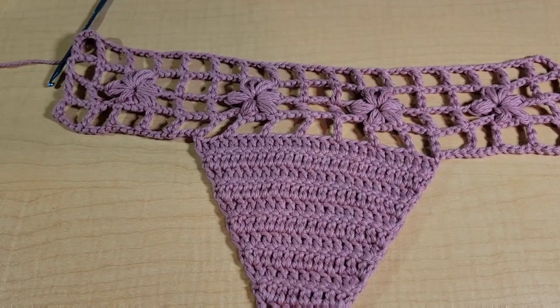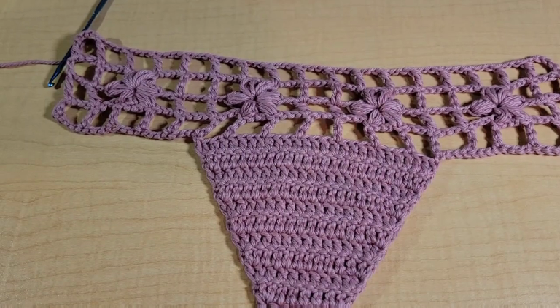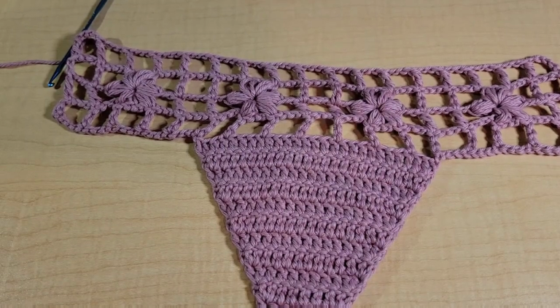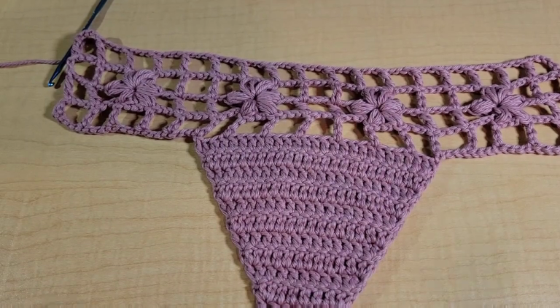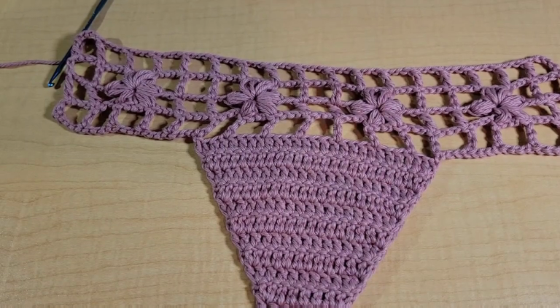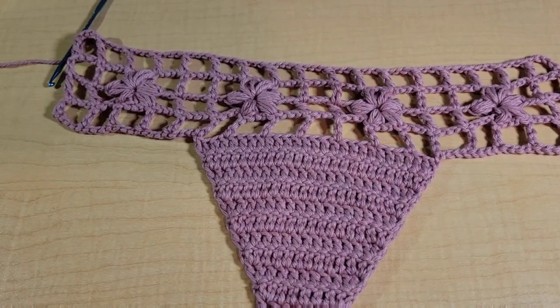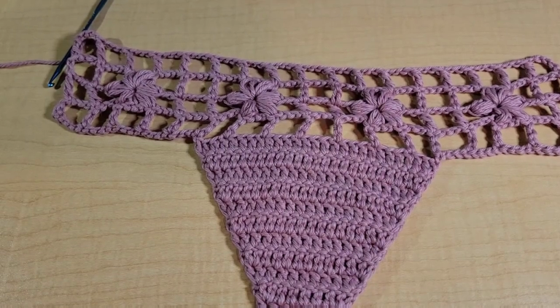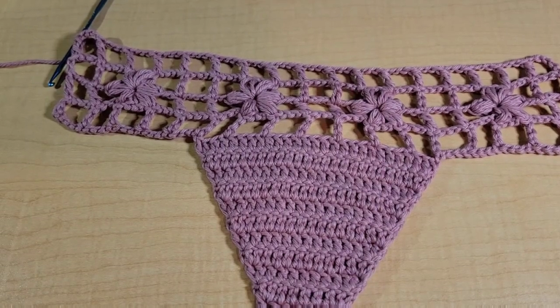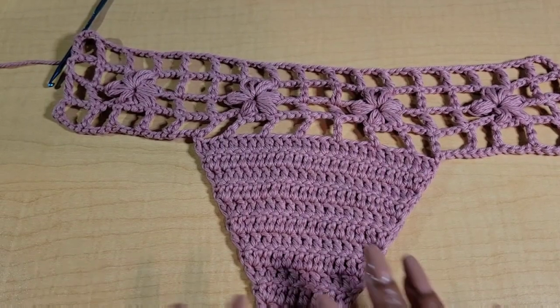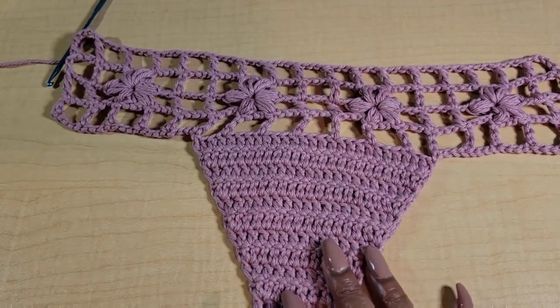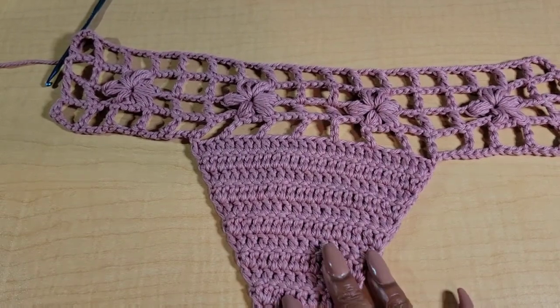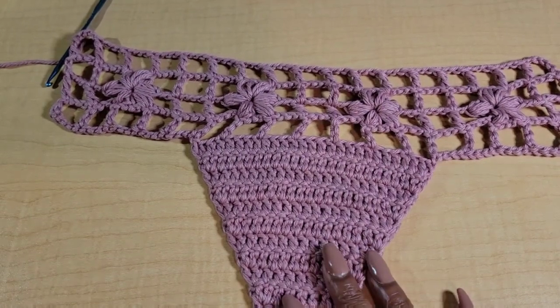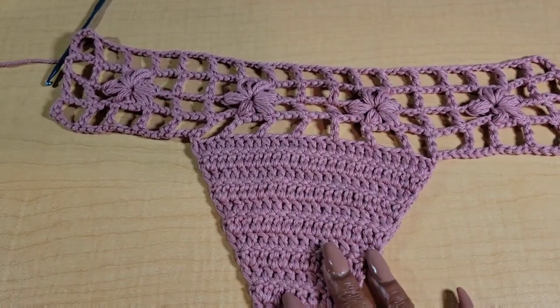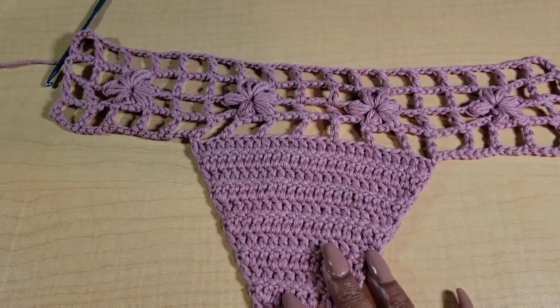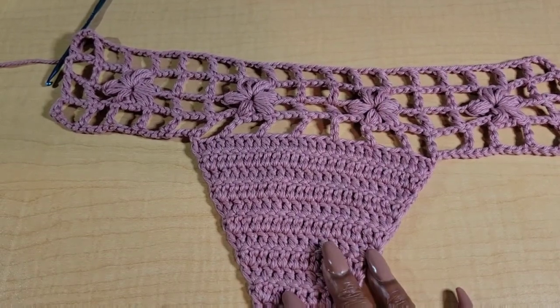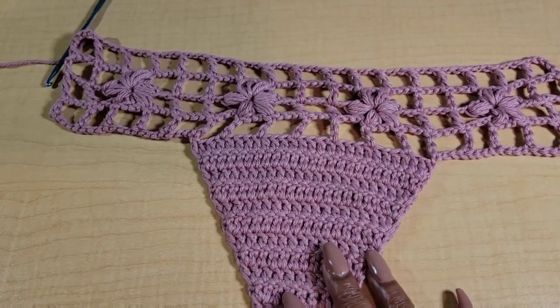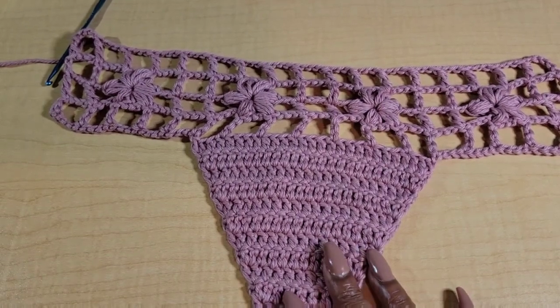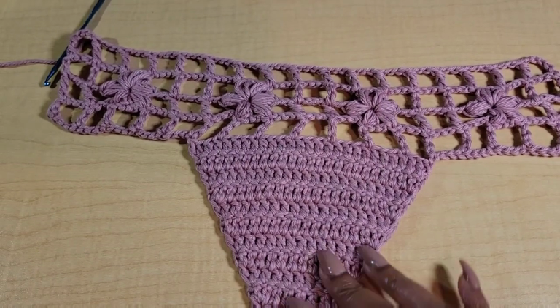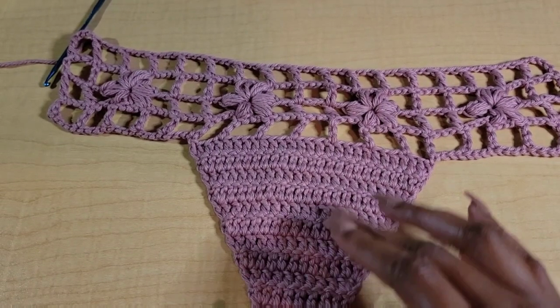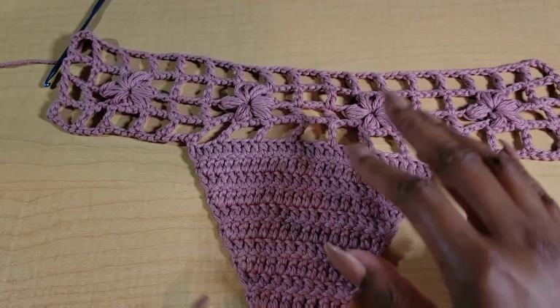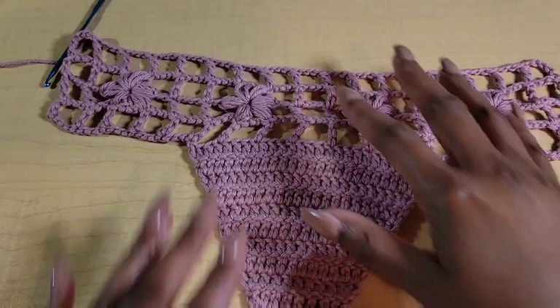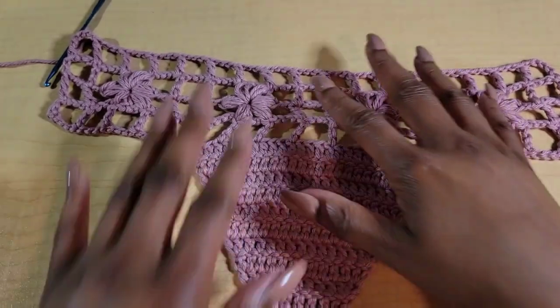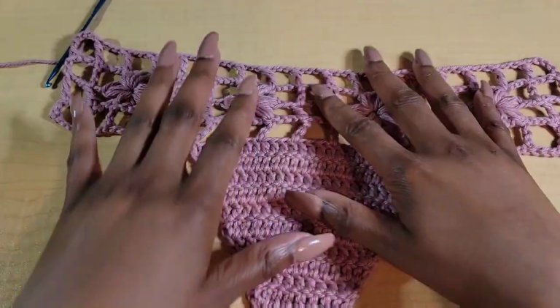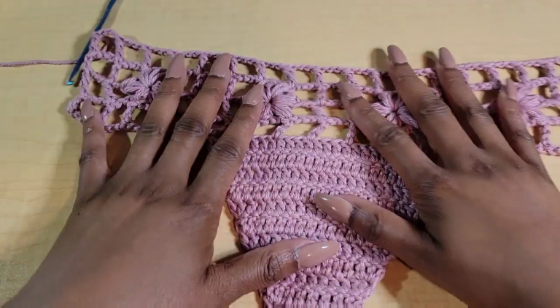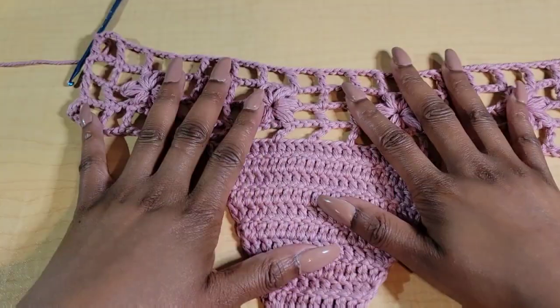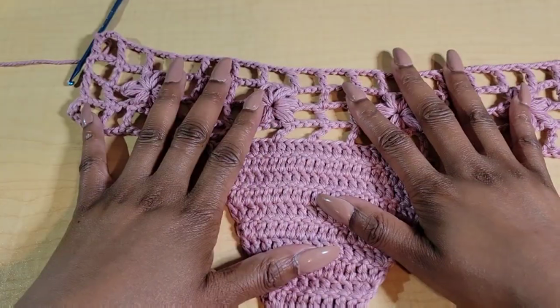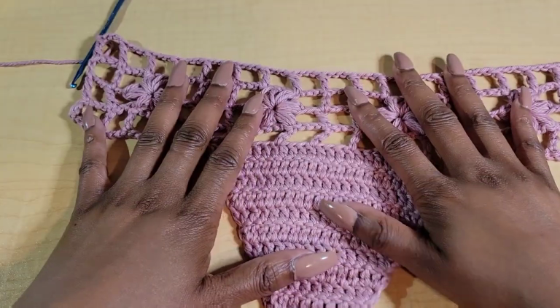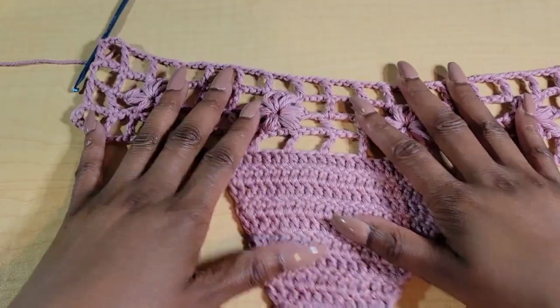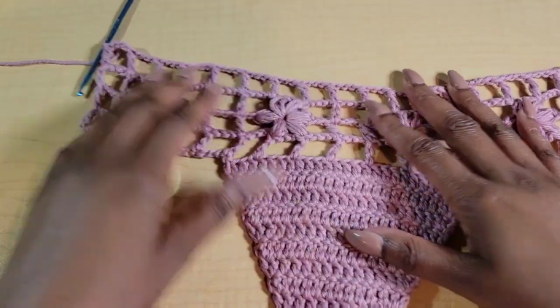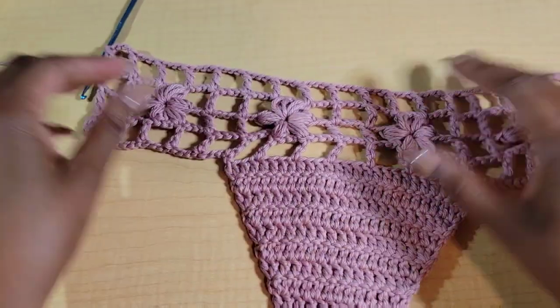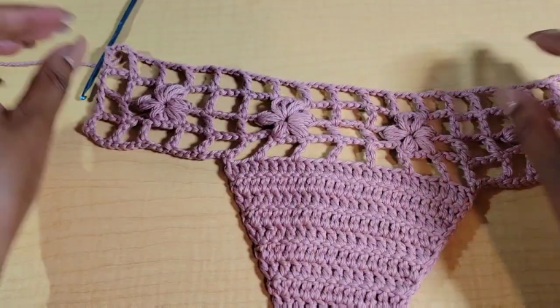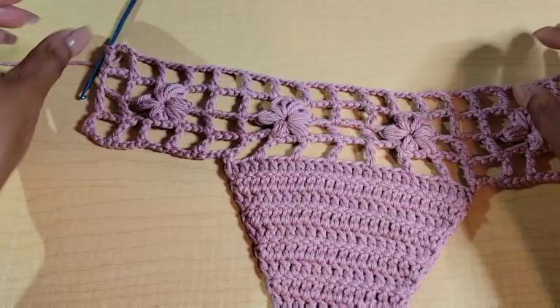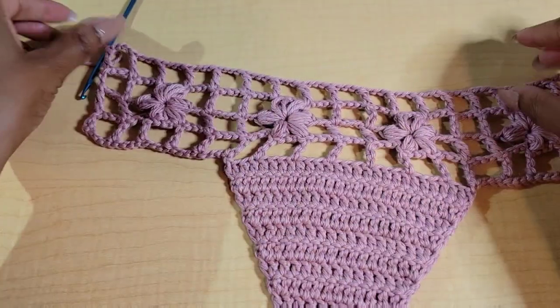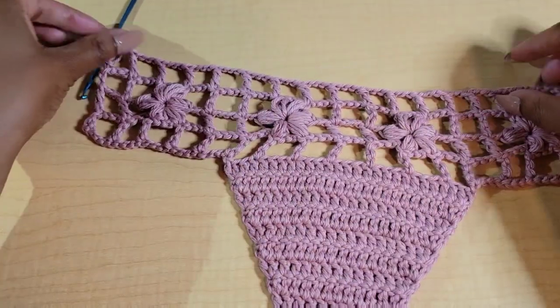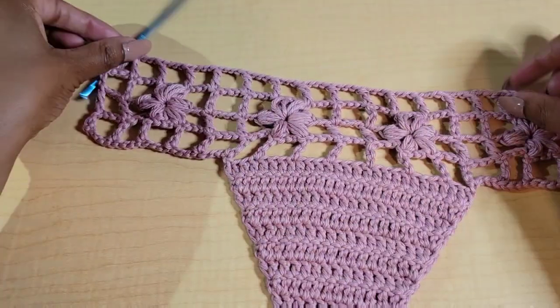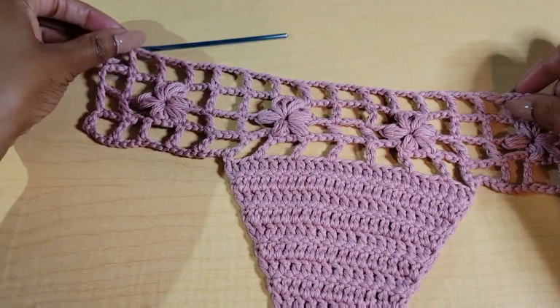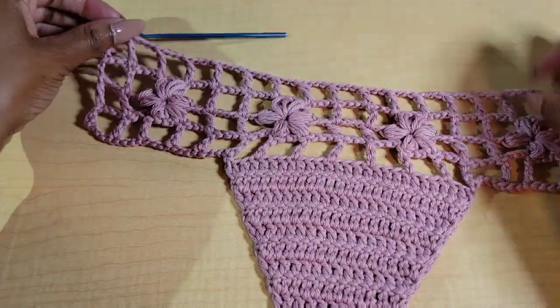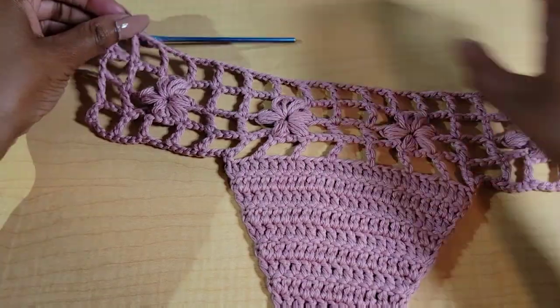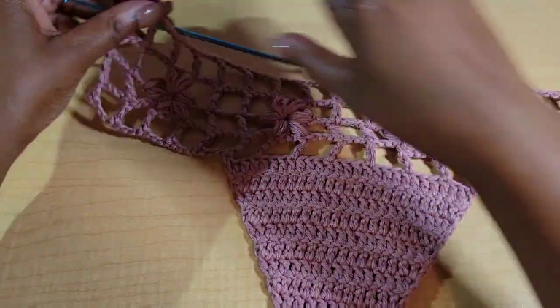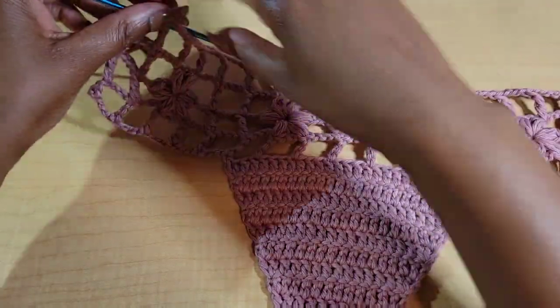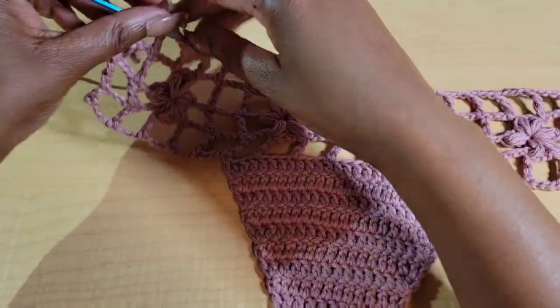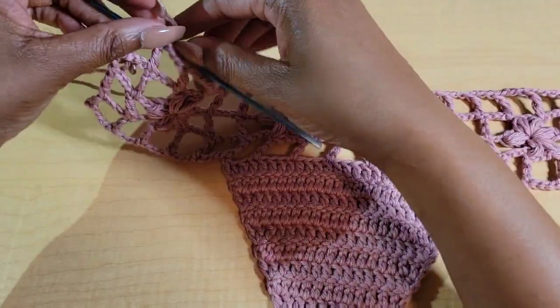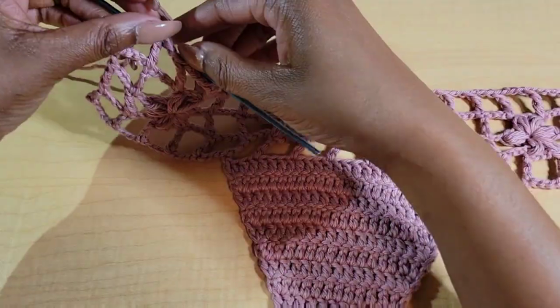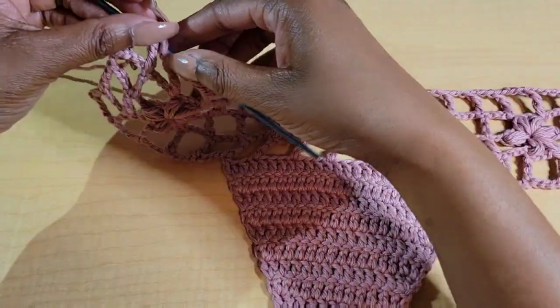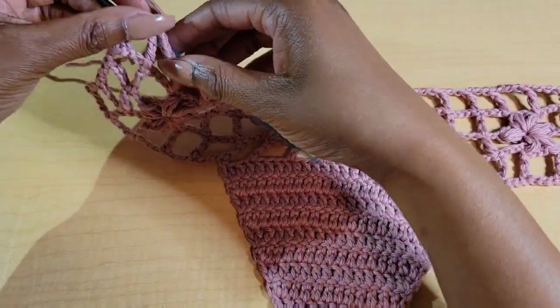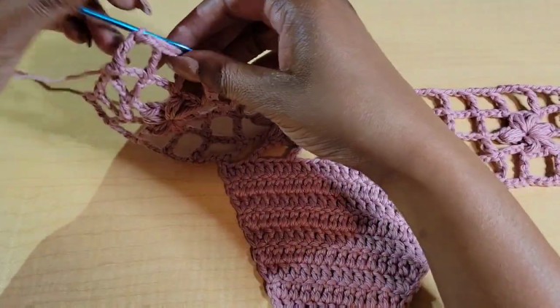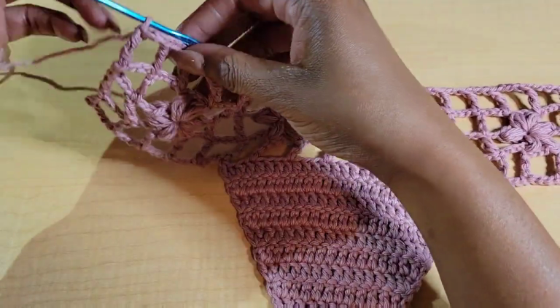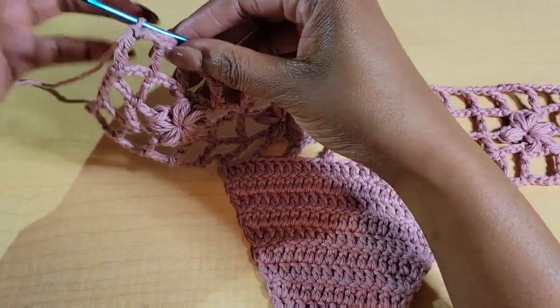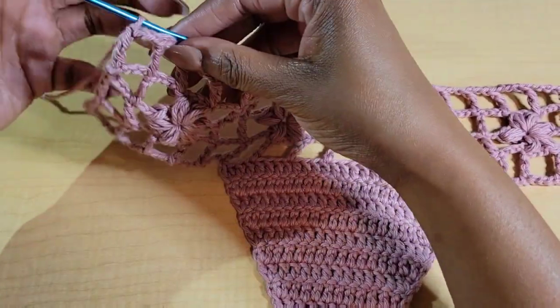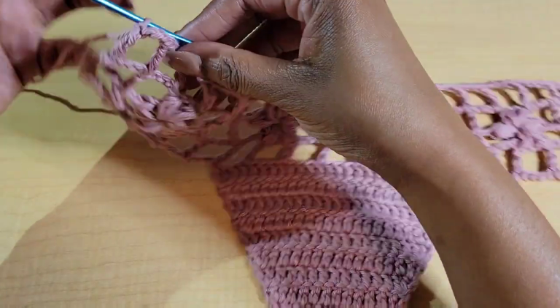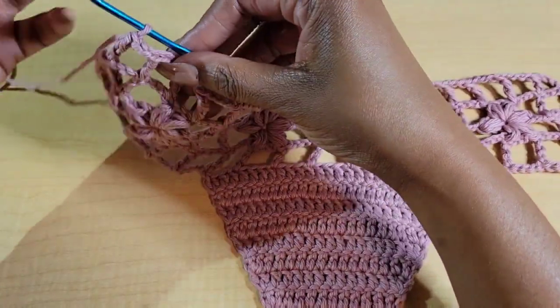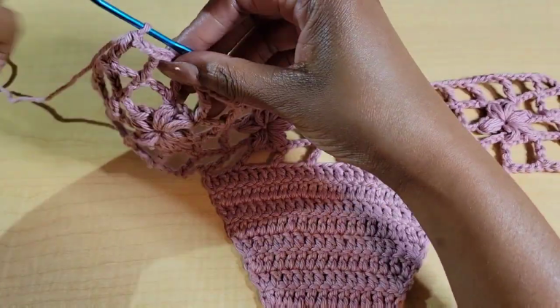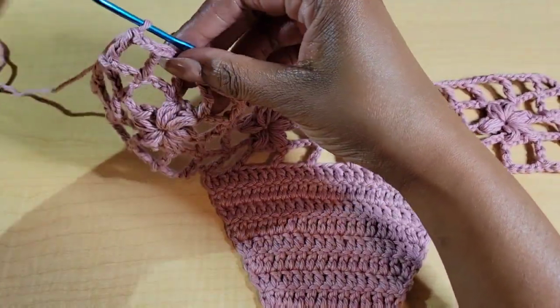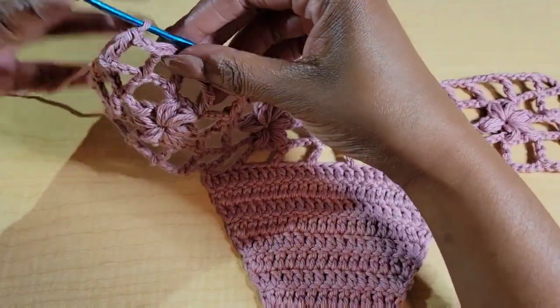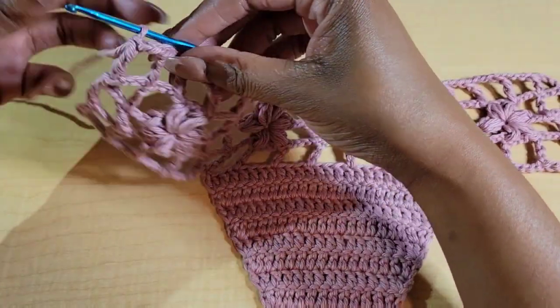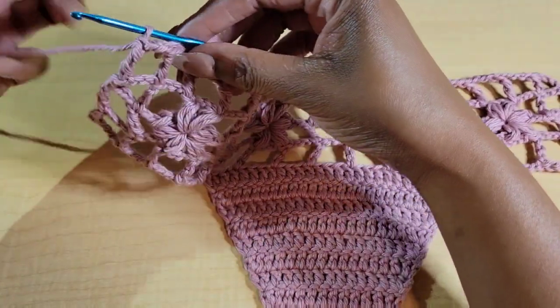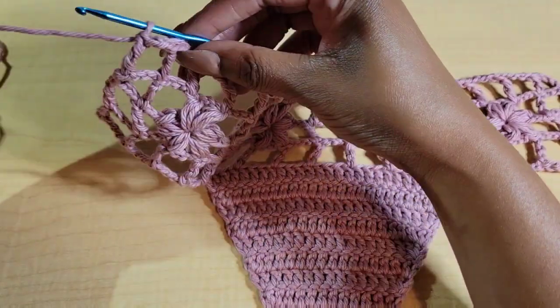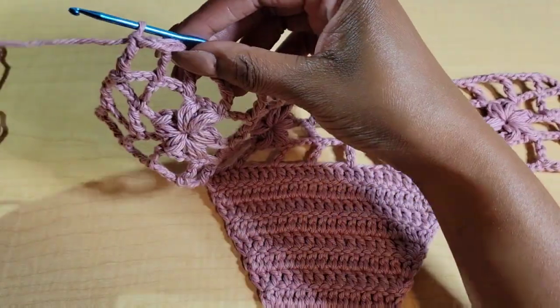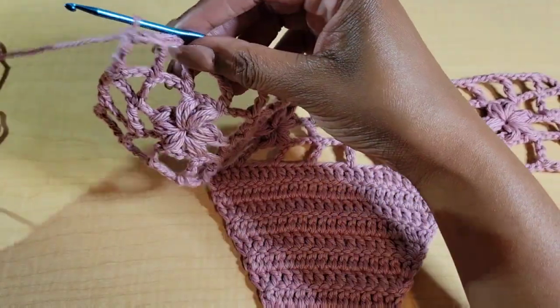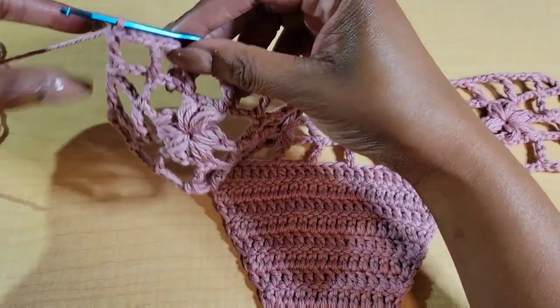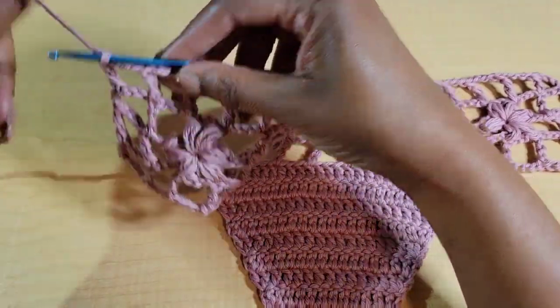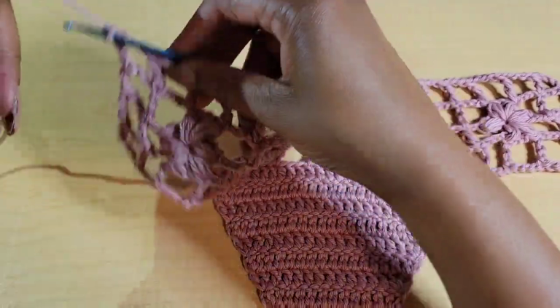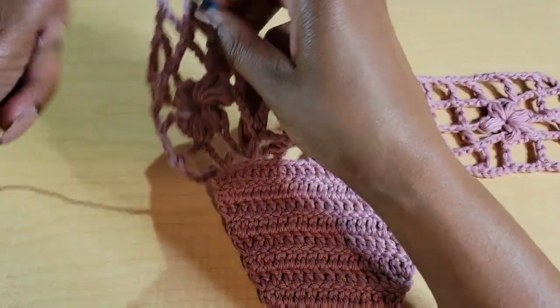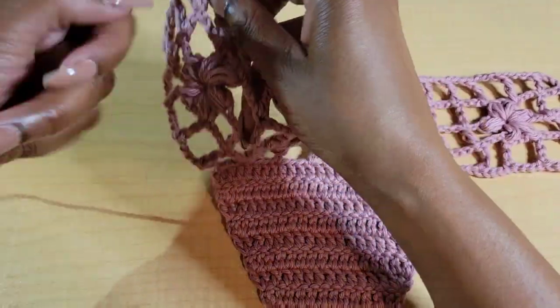Once you get here, go ahead and chain 1 and fasten off.